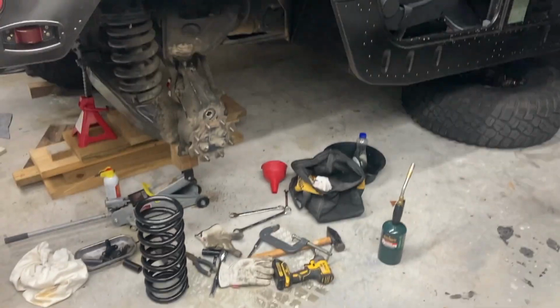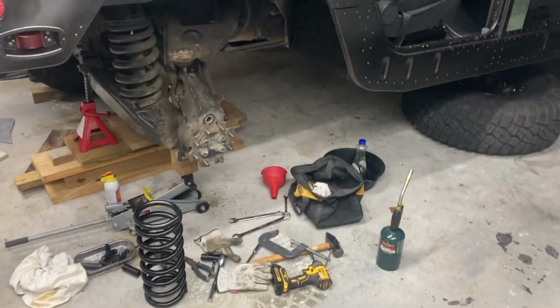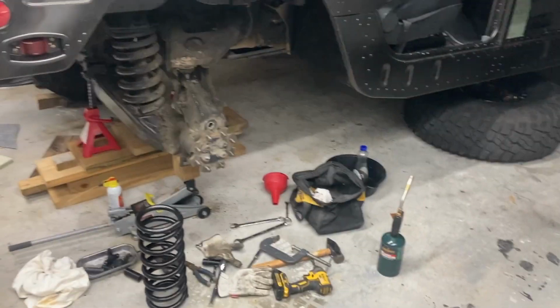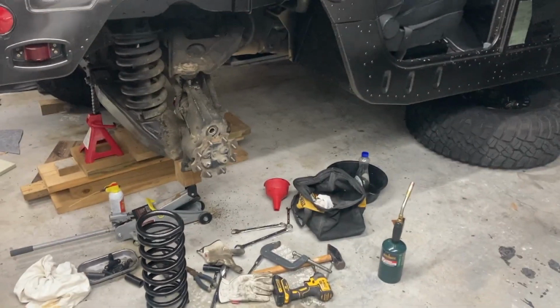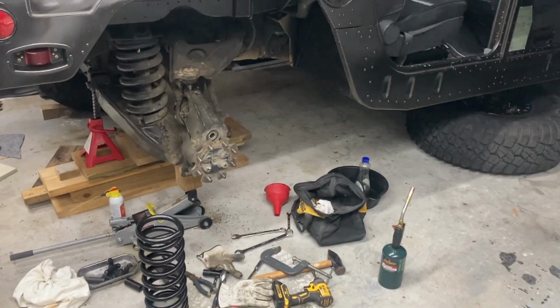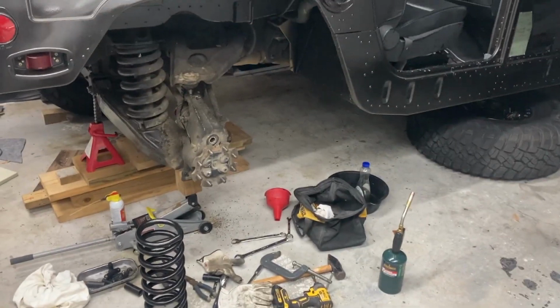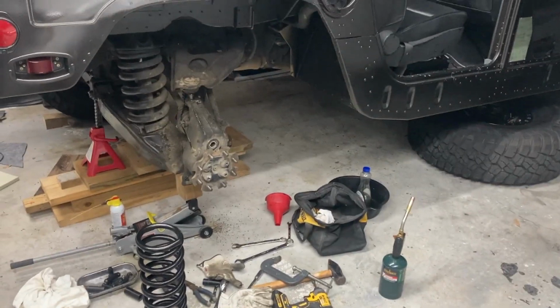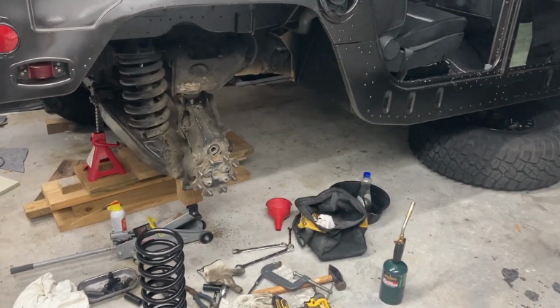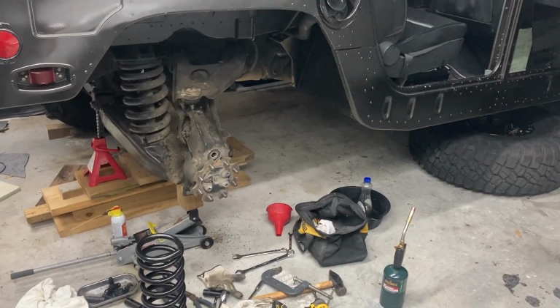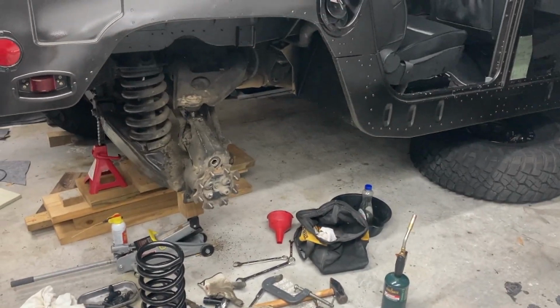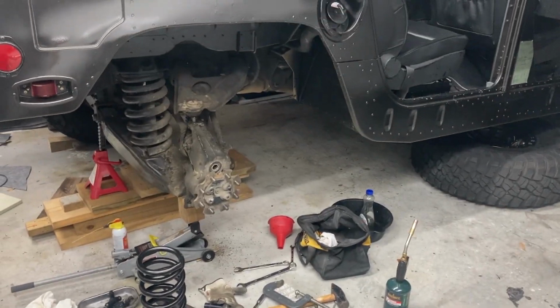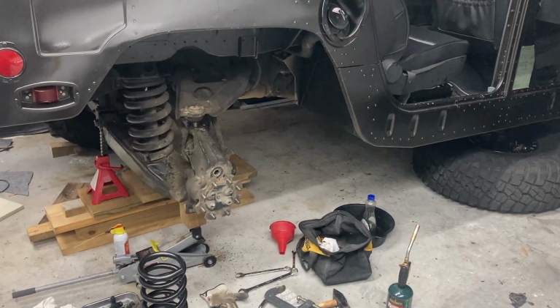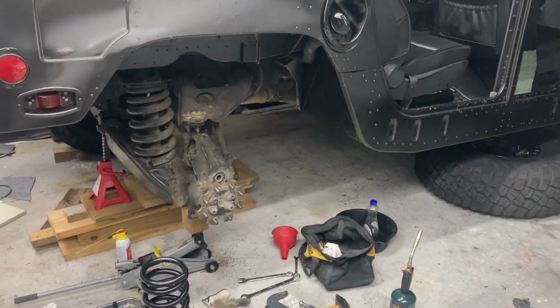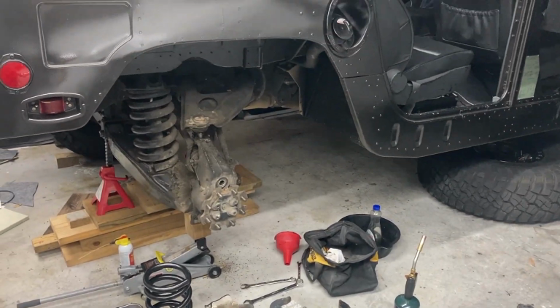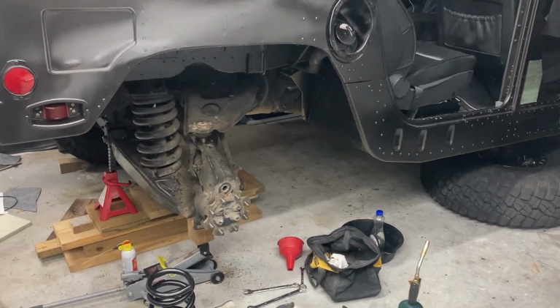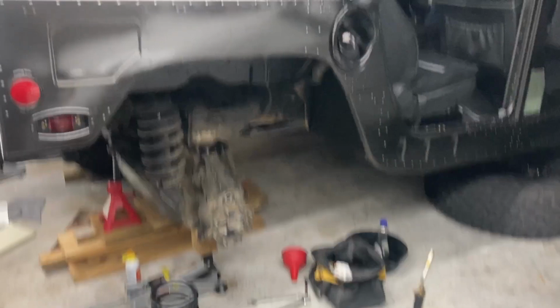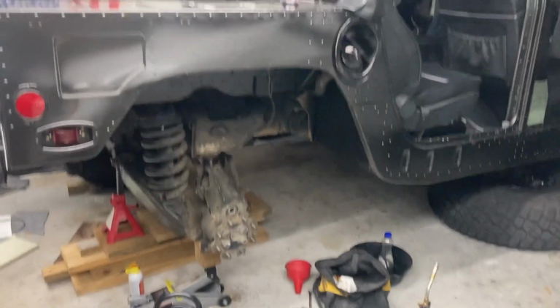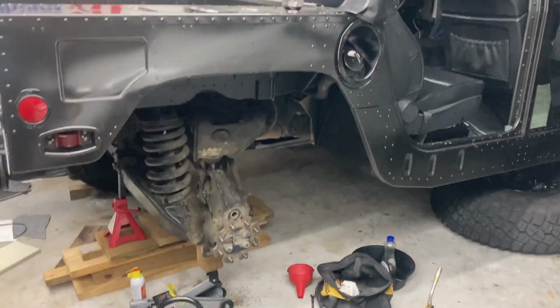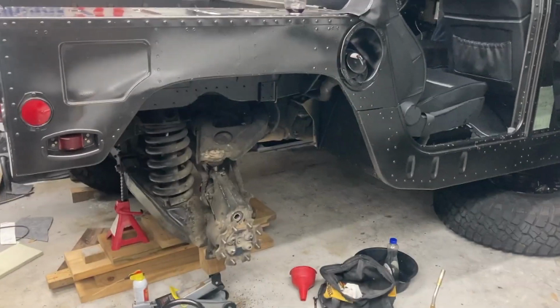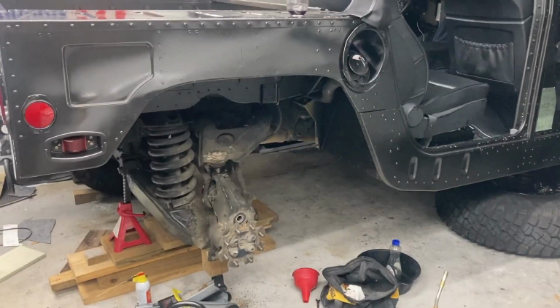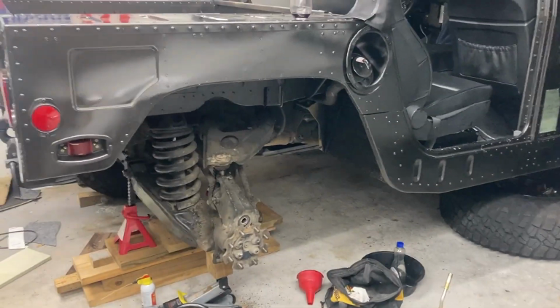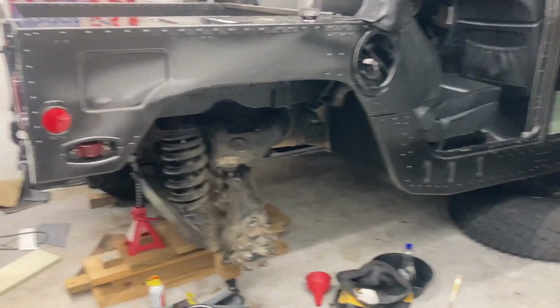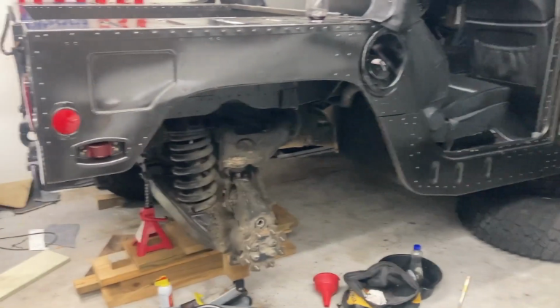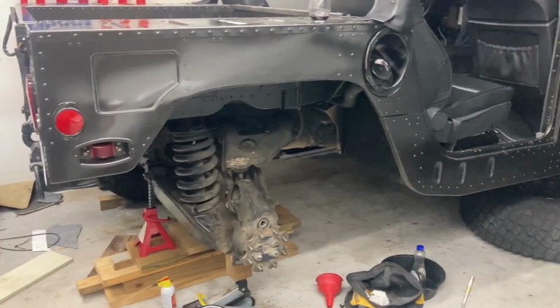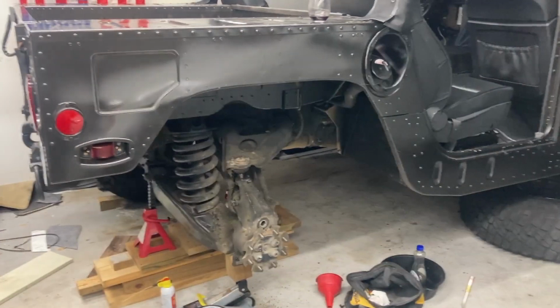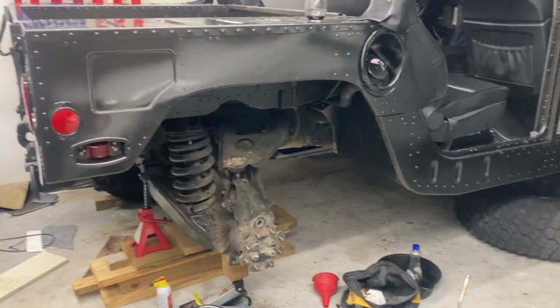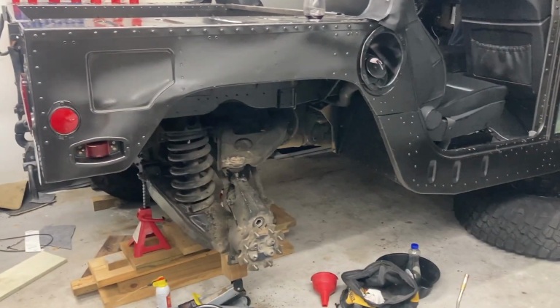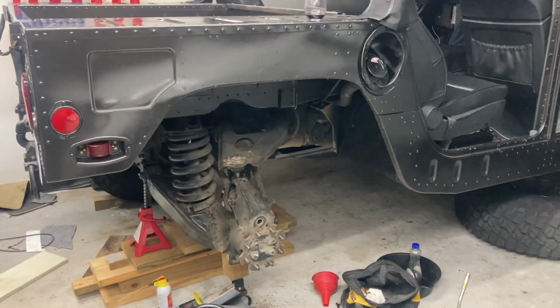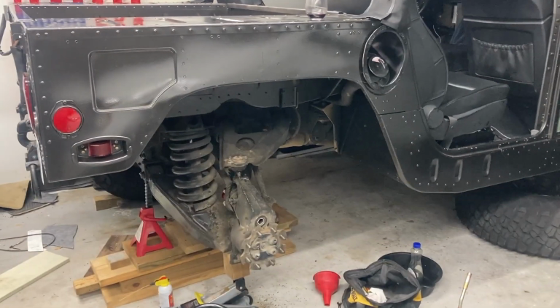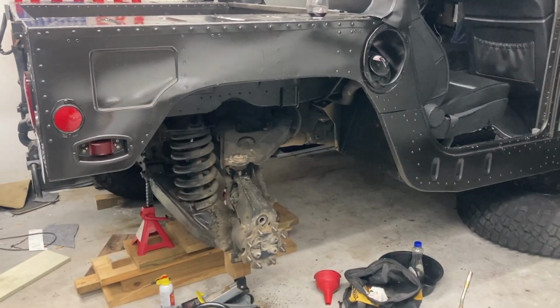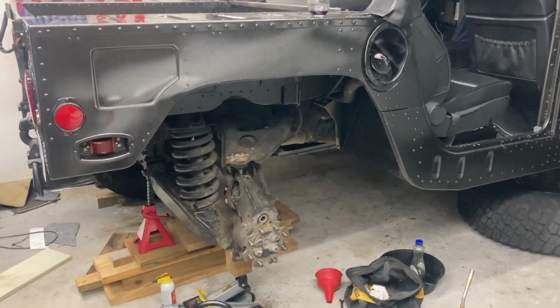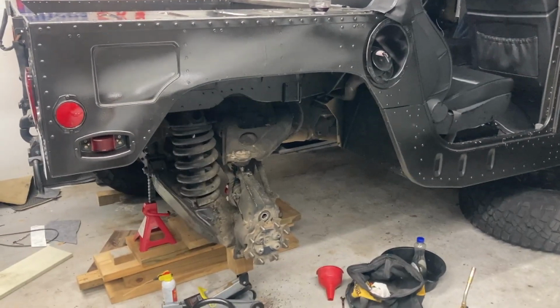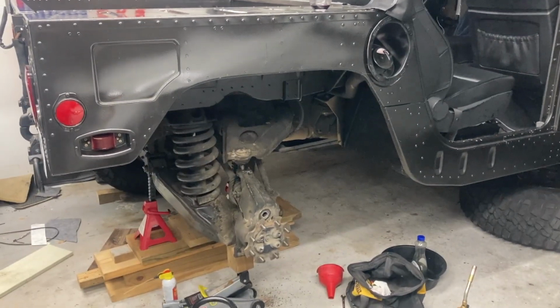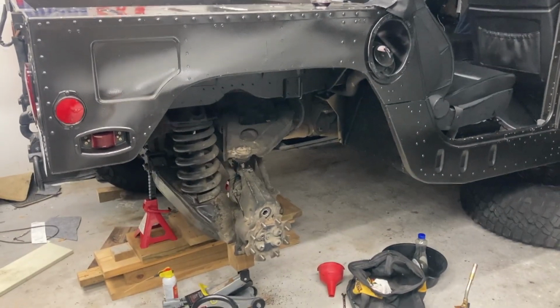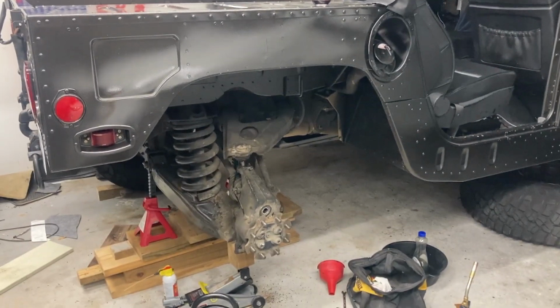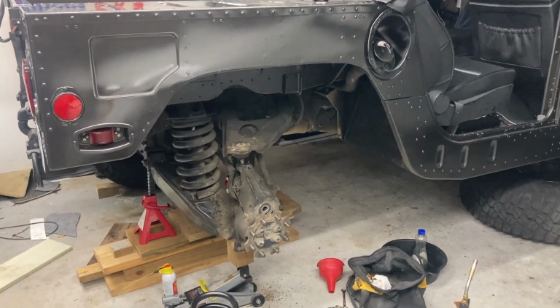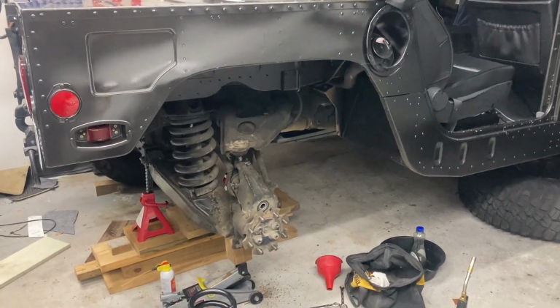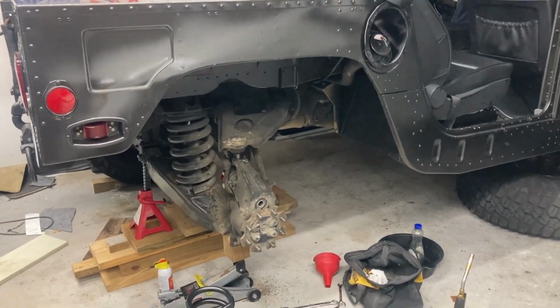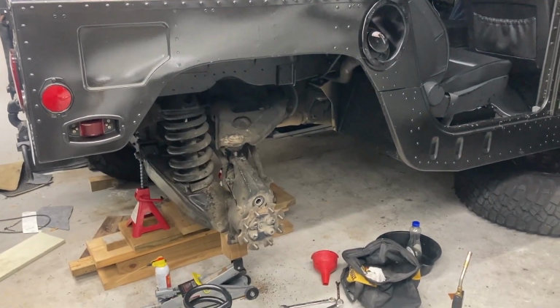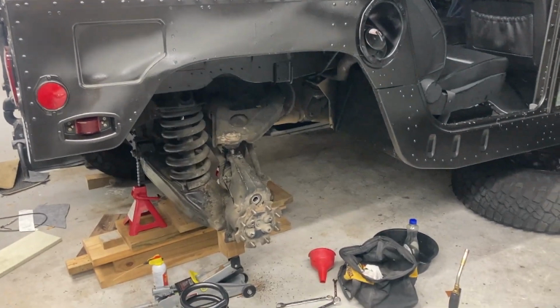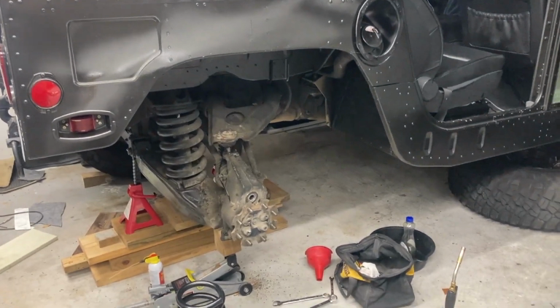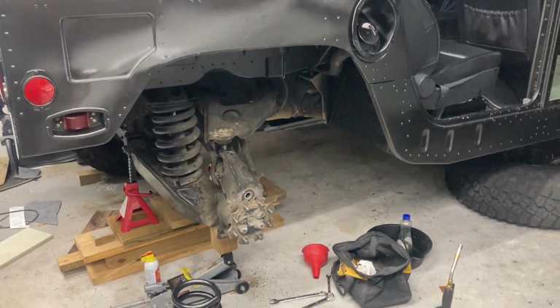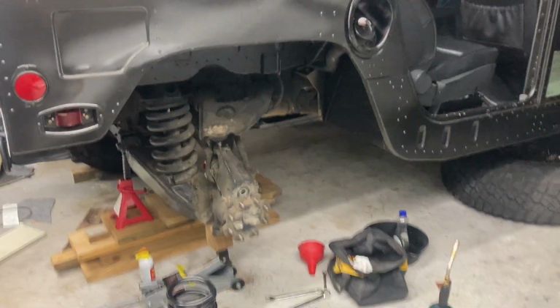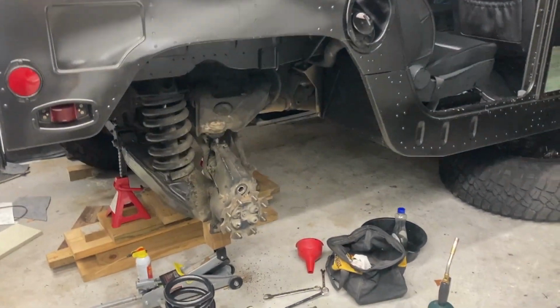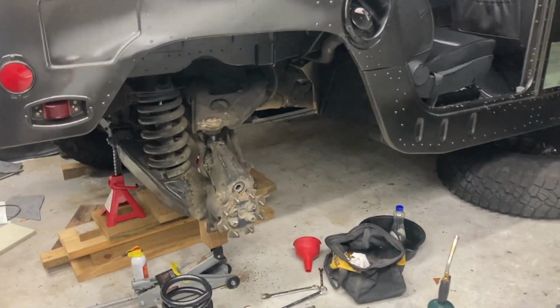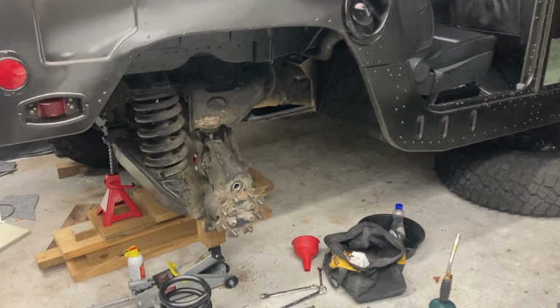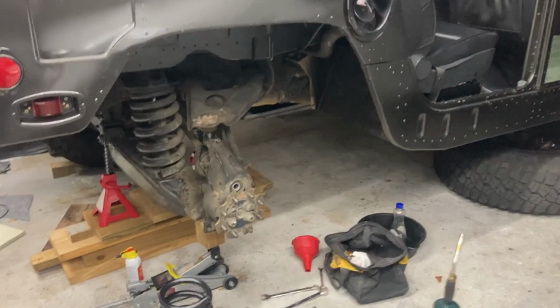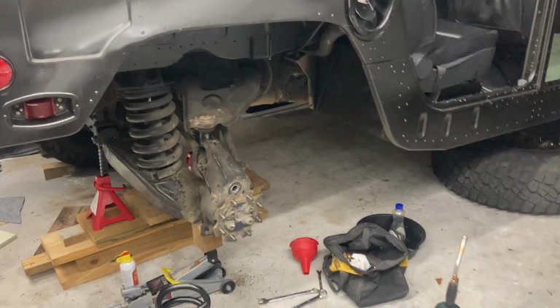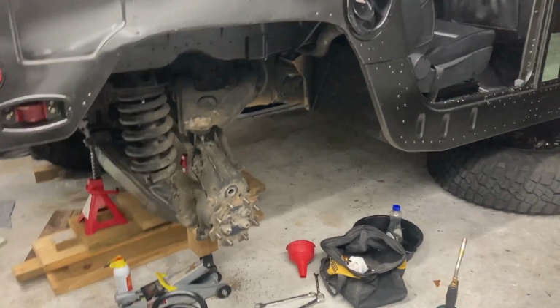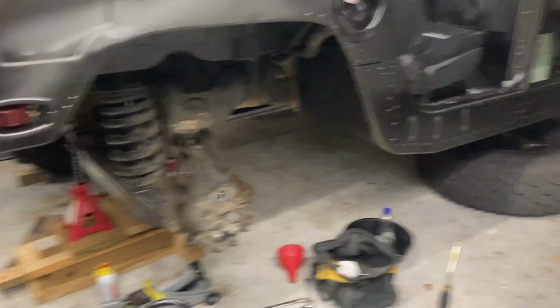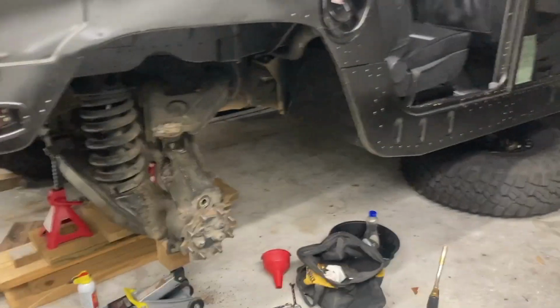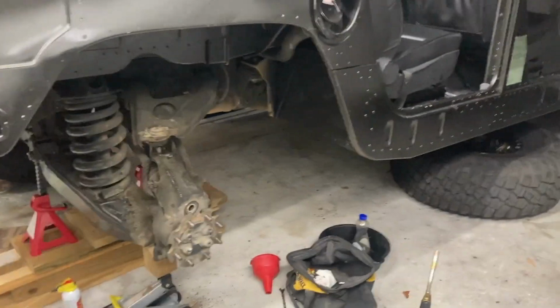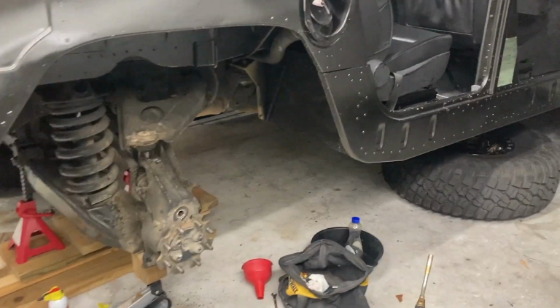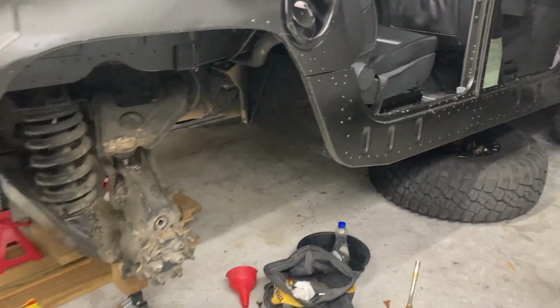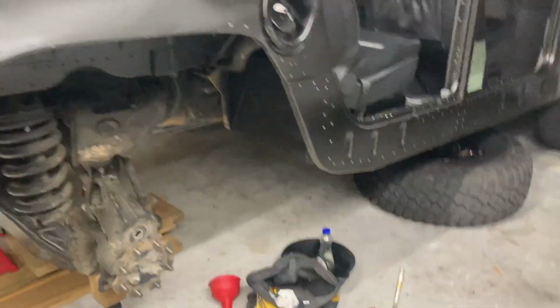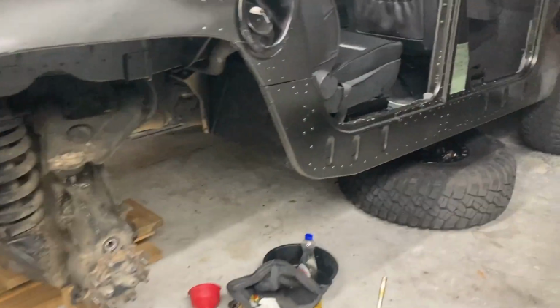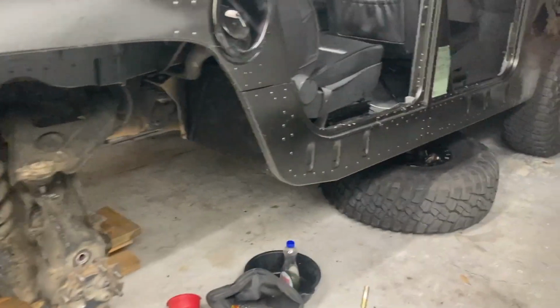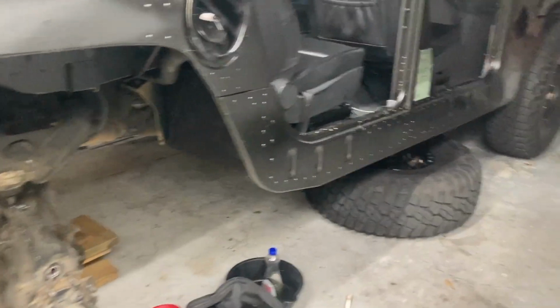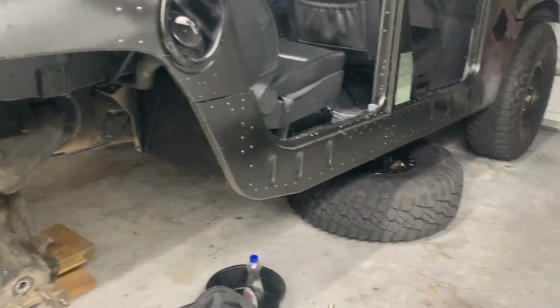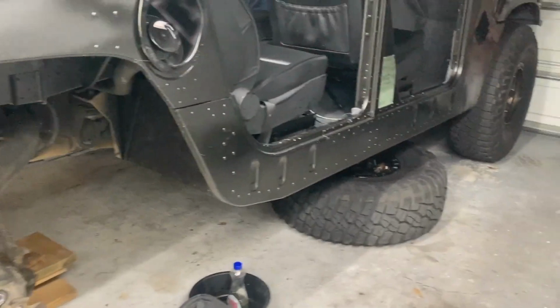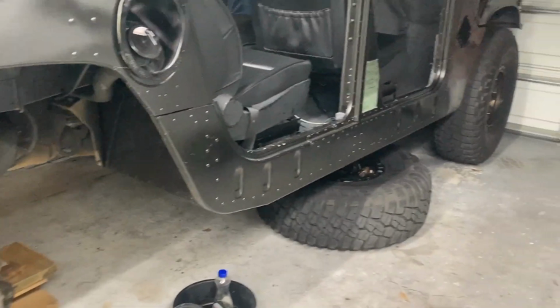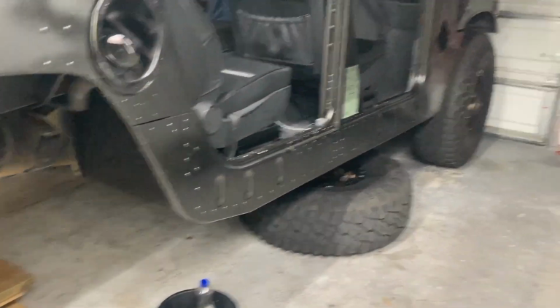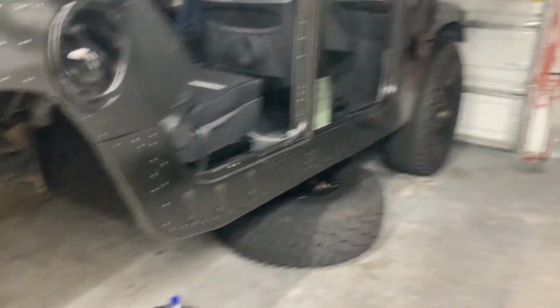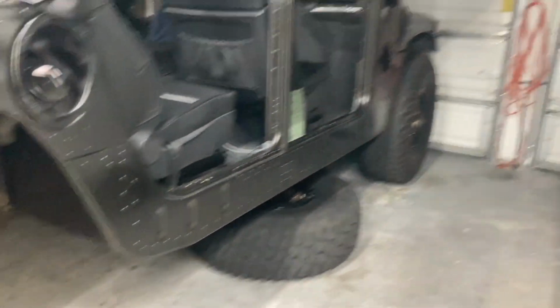This is the Humvee - it's a 1123. We're going to Armada Springs, at least in the back. I'm not sure about the front.